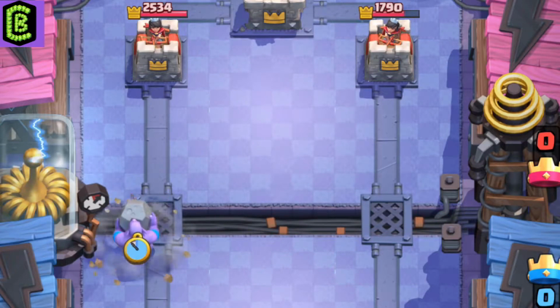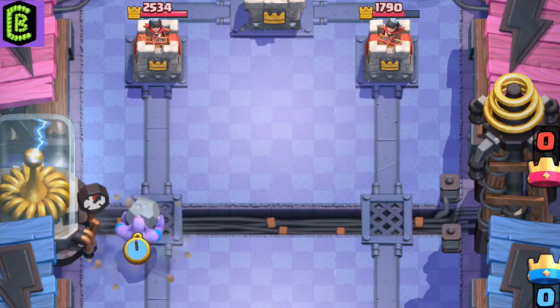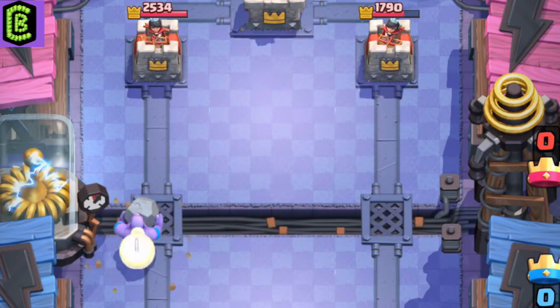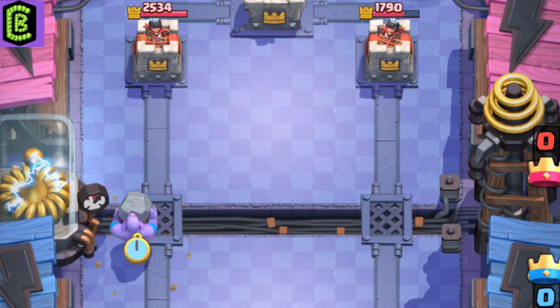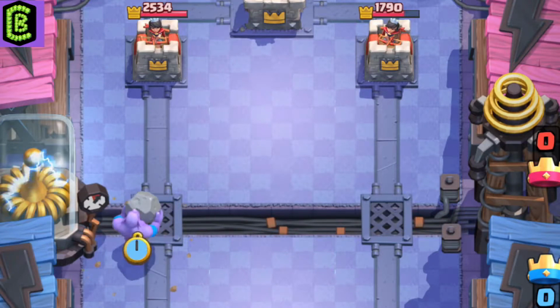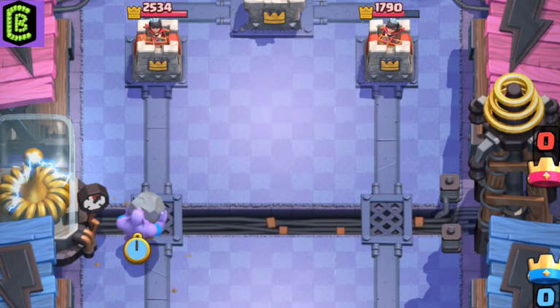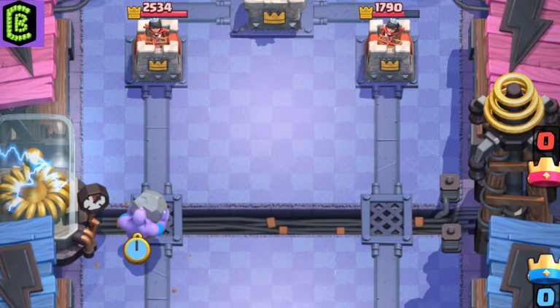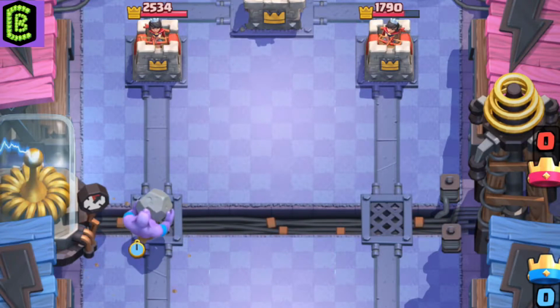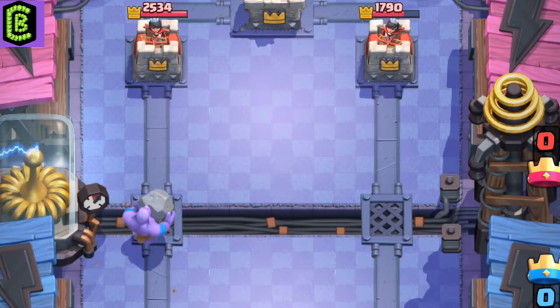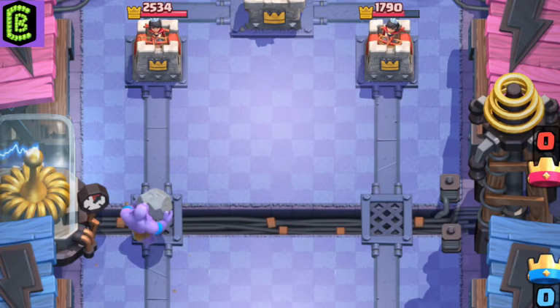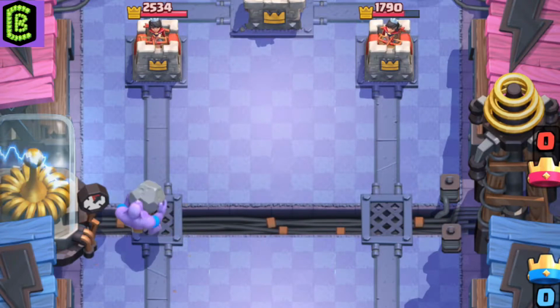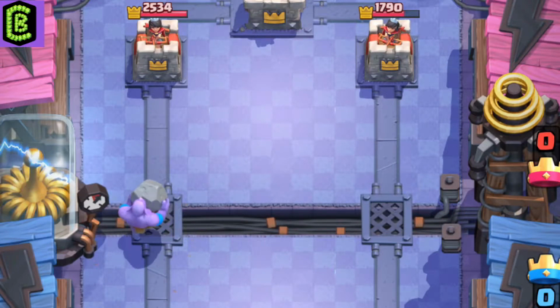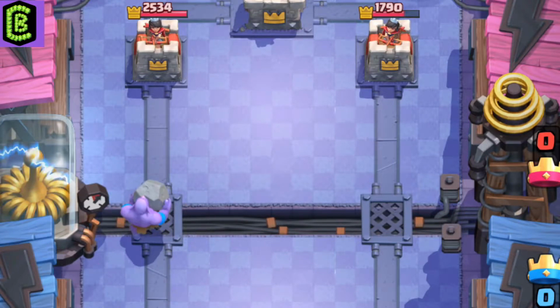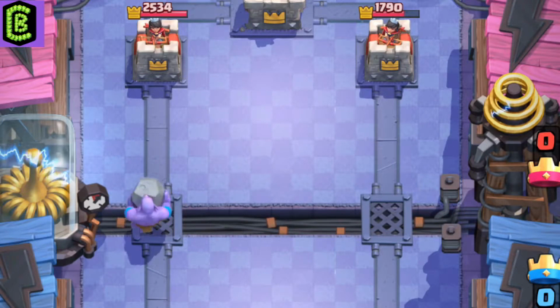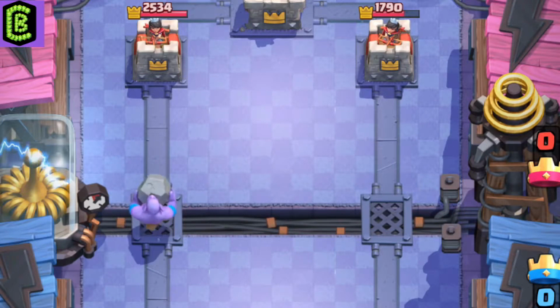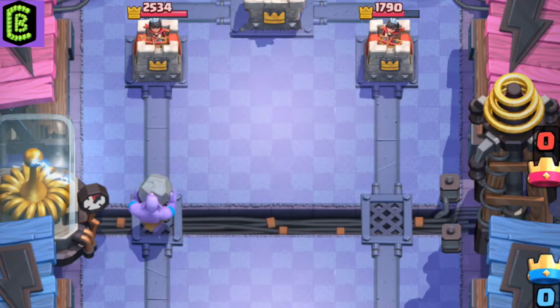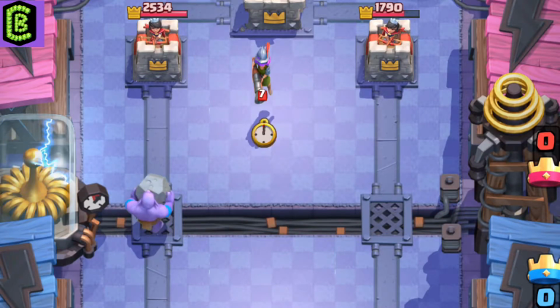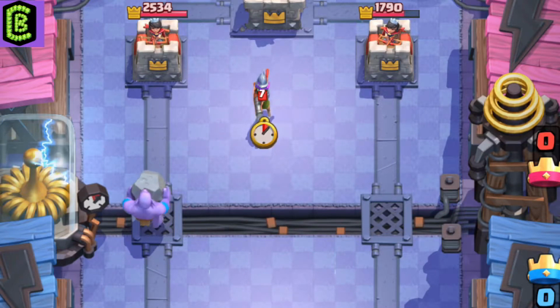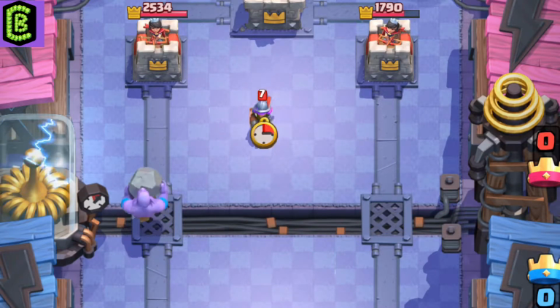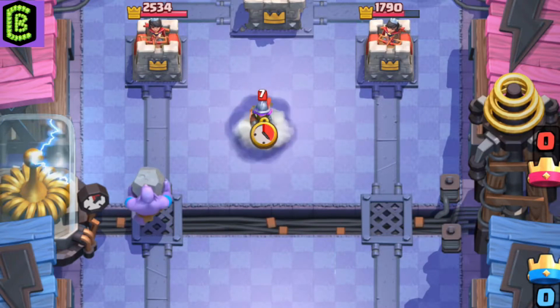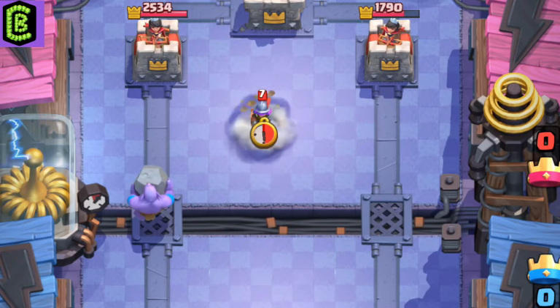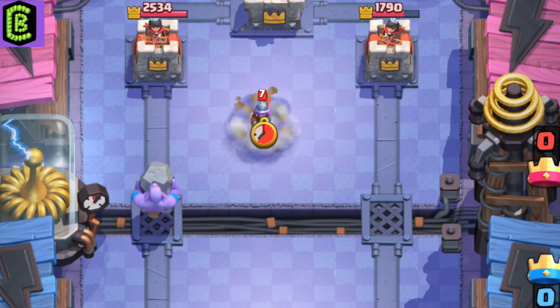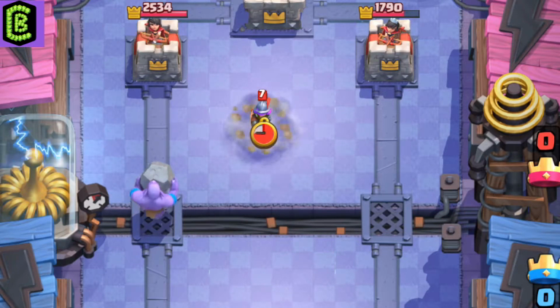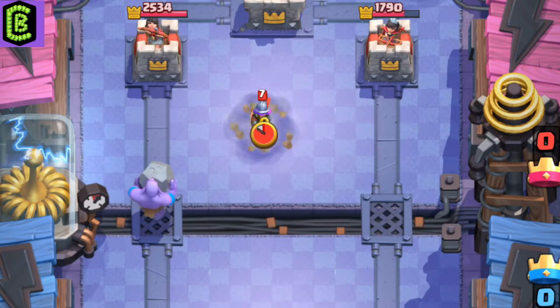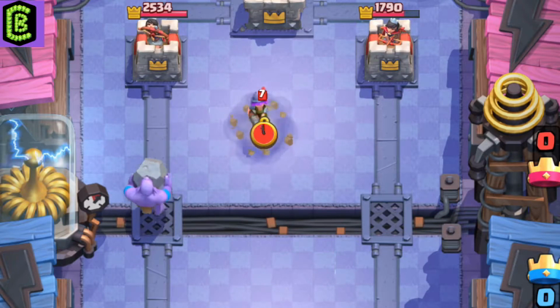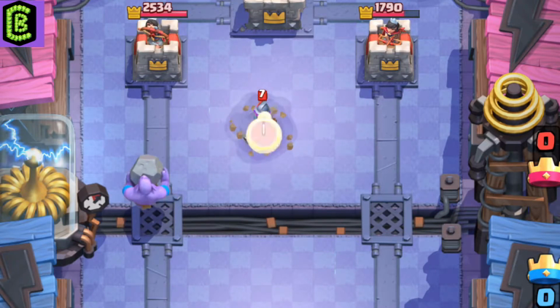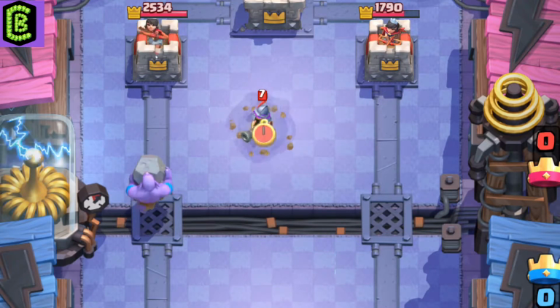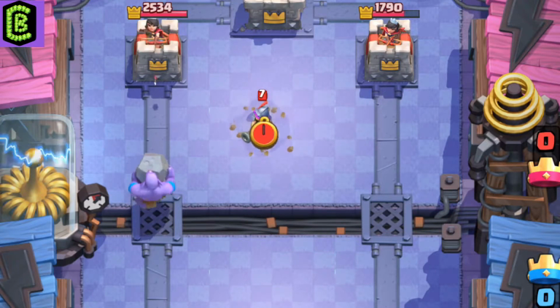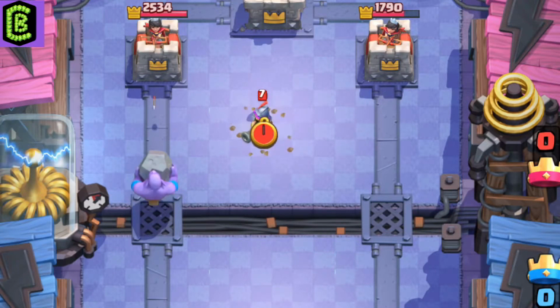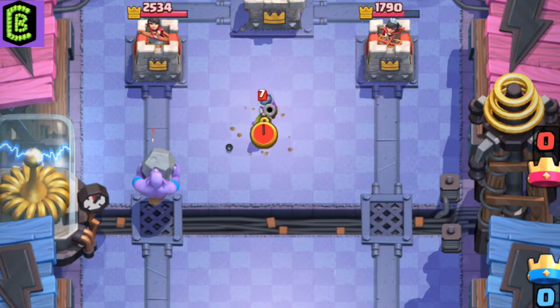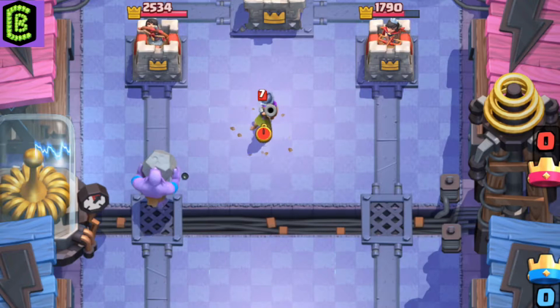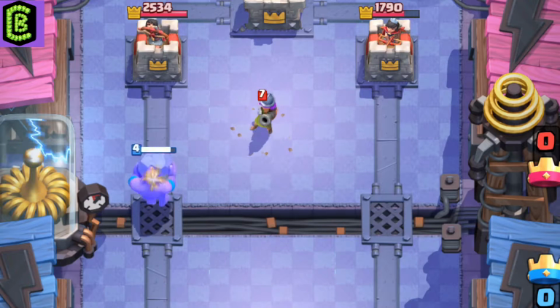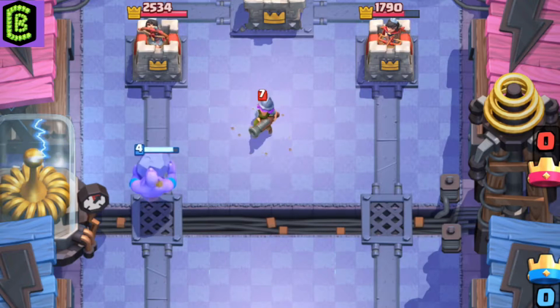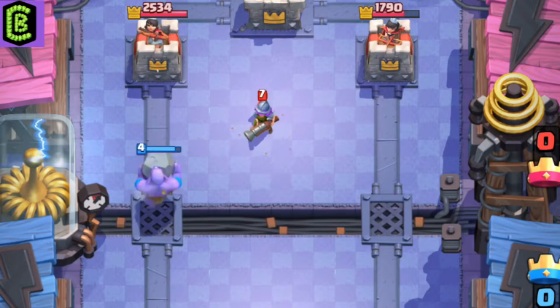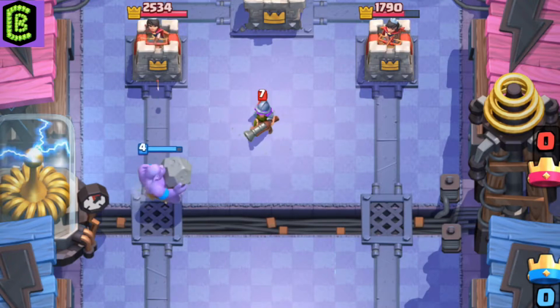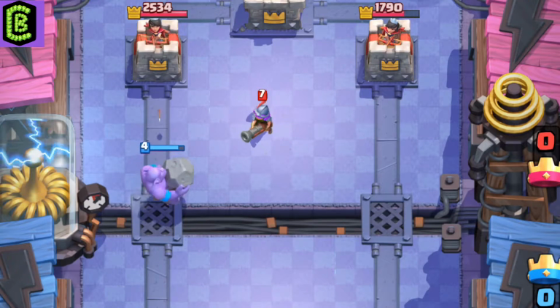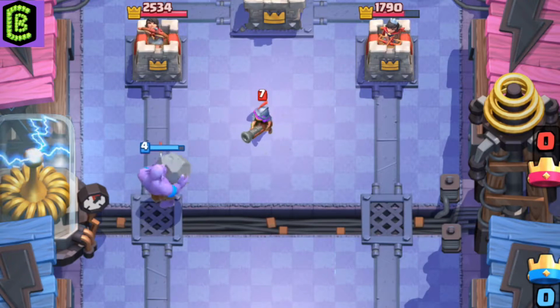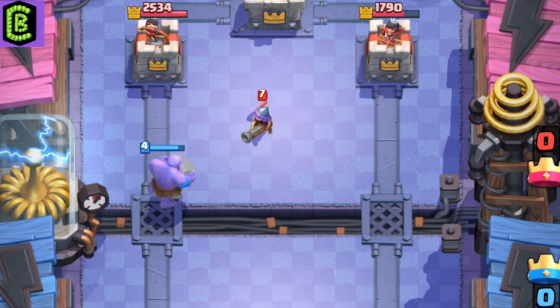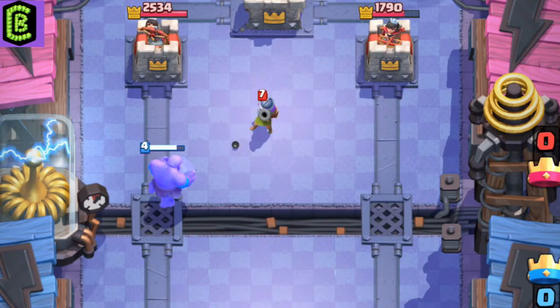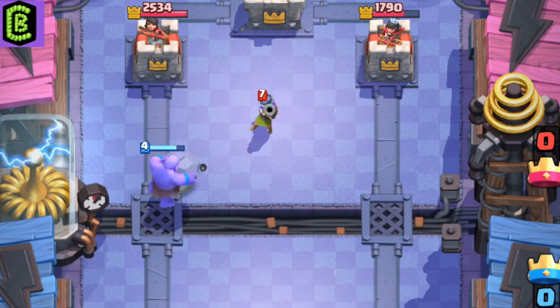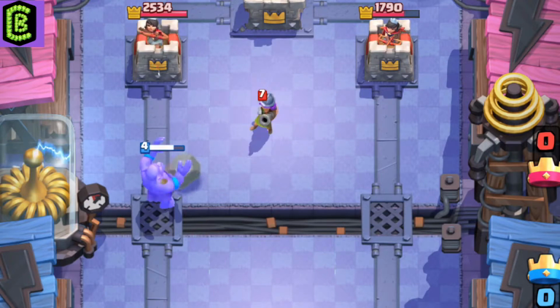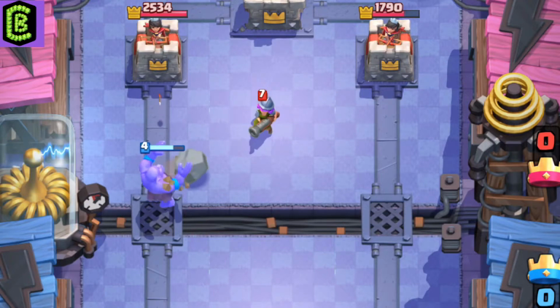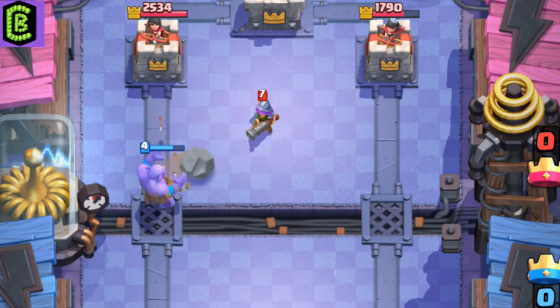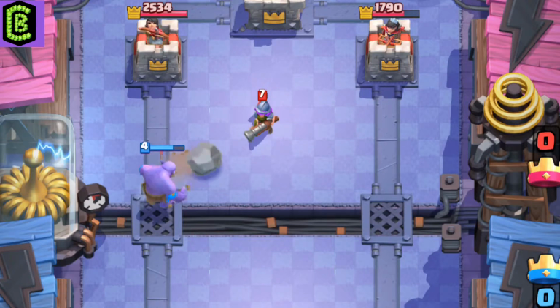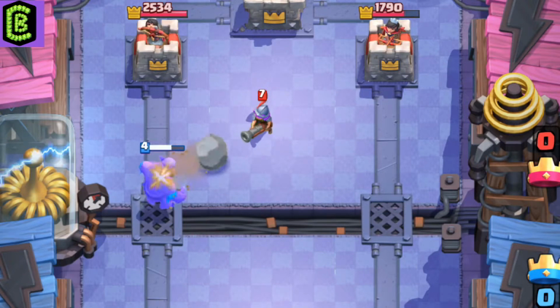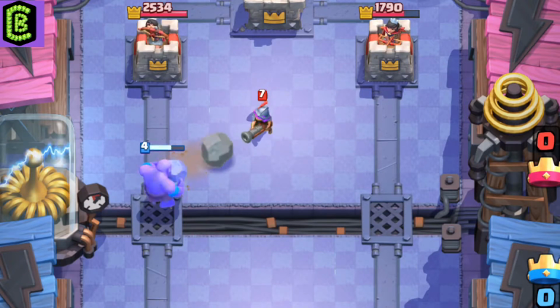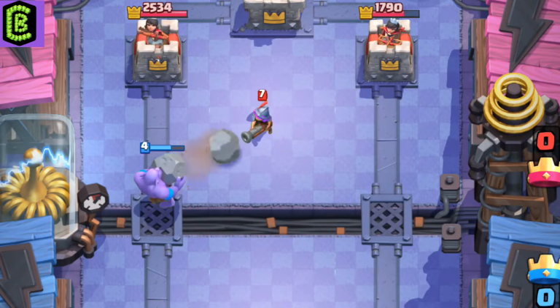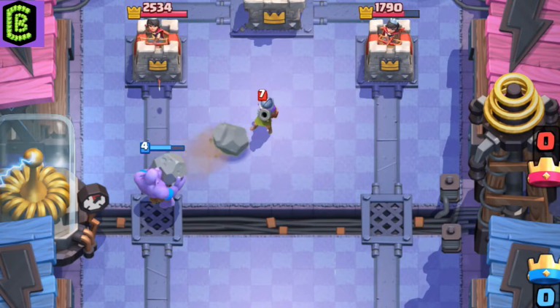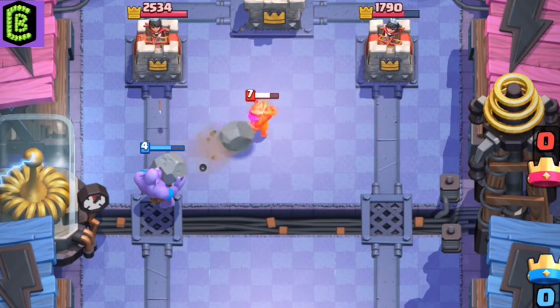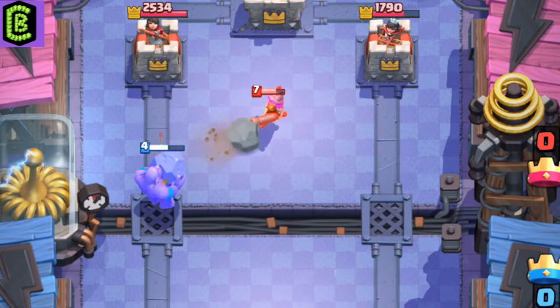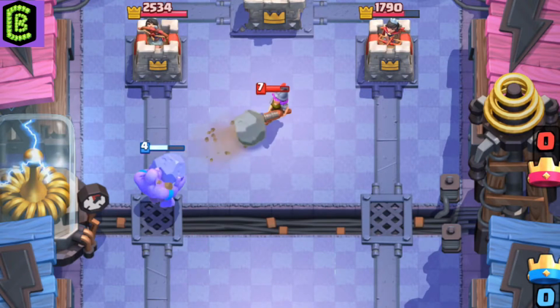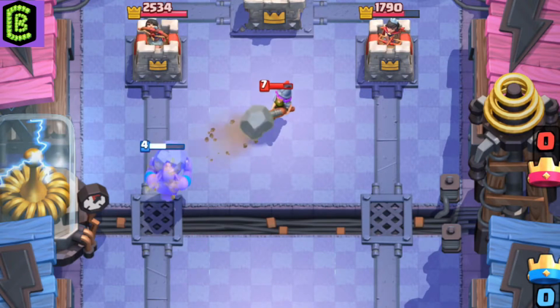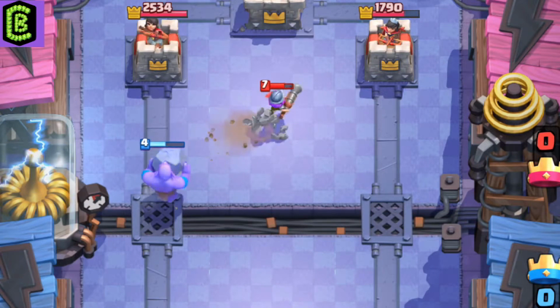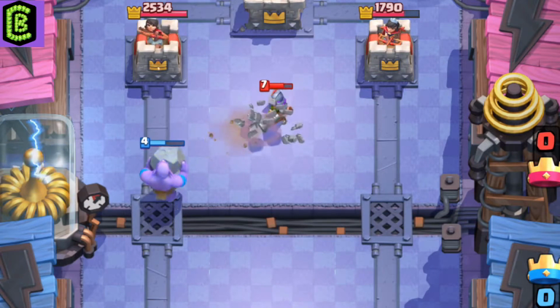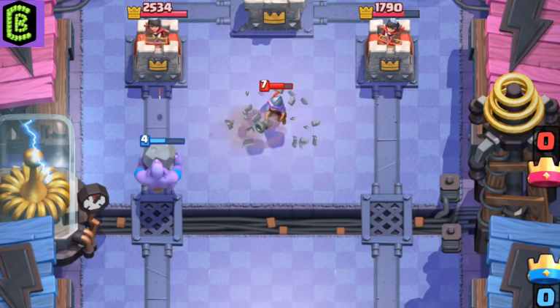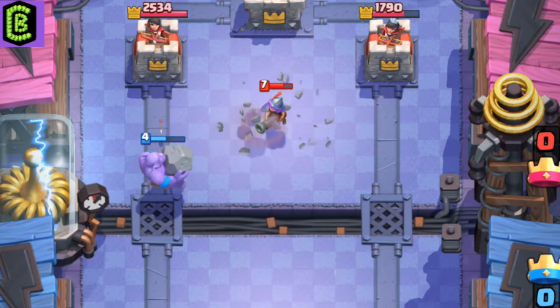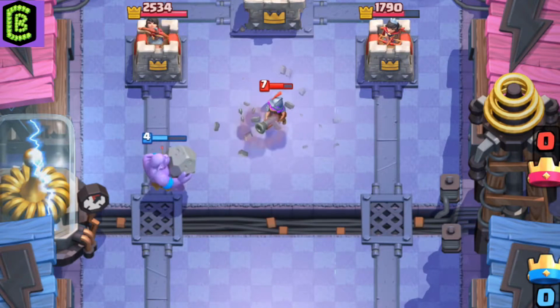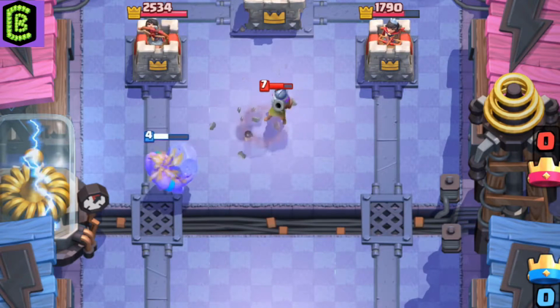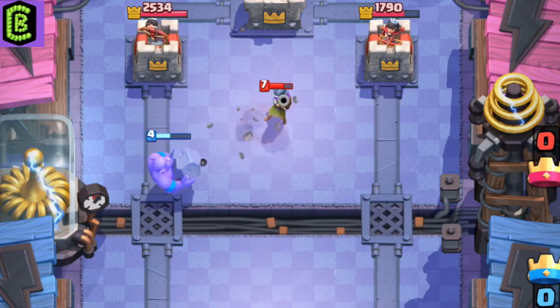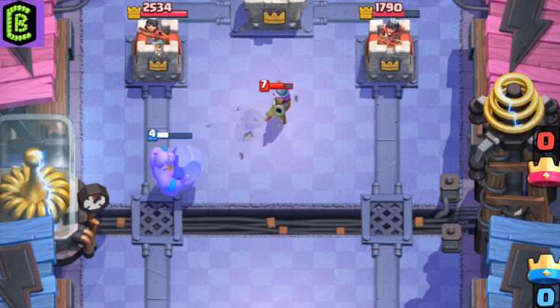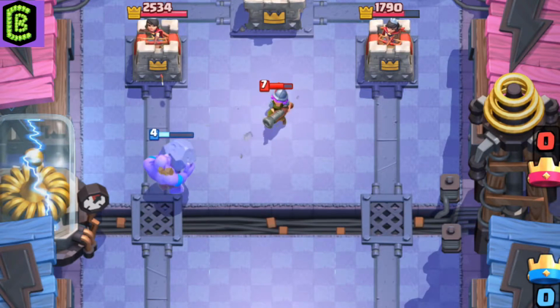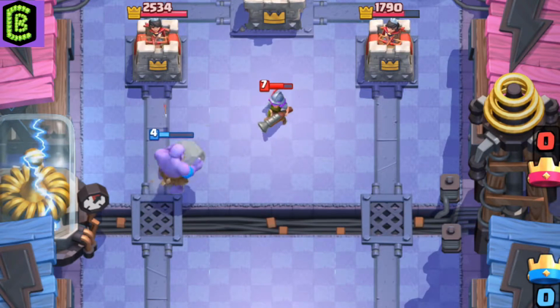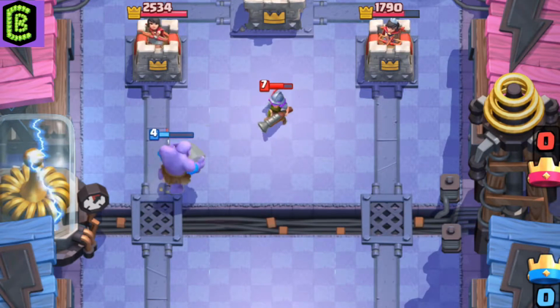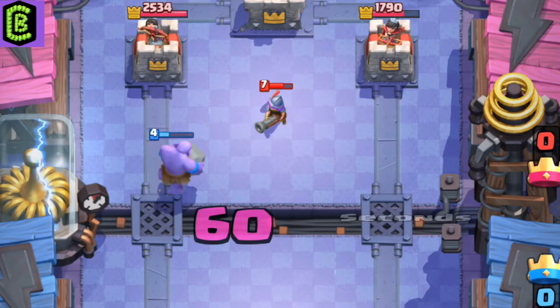The Musketeer is a glass cannon — a ranged troop that can die easily but does a lot of damage.